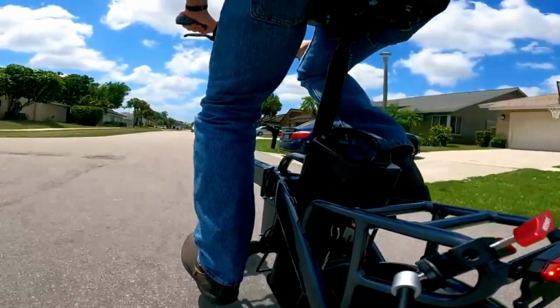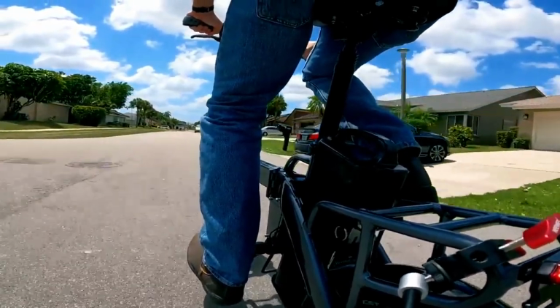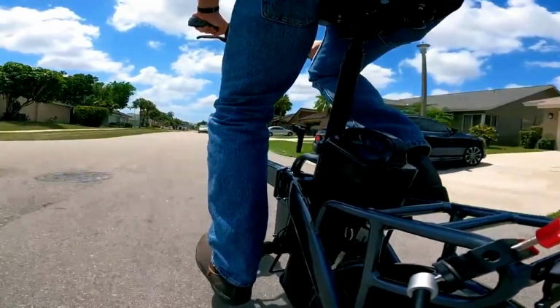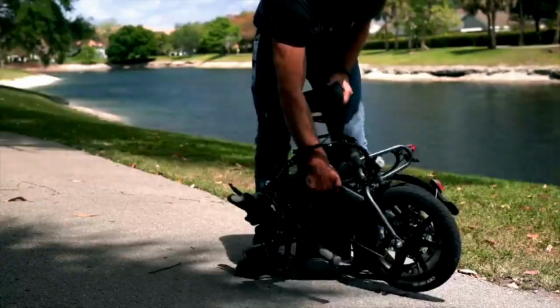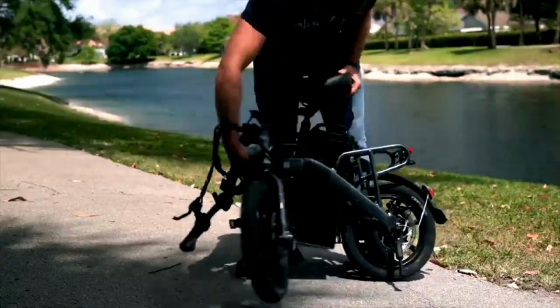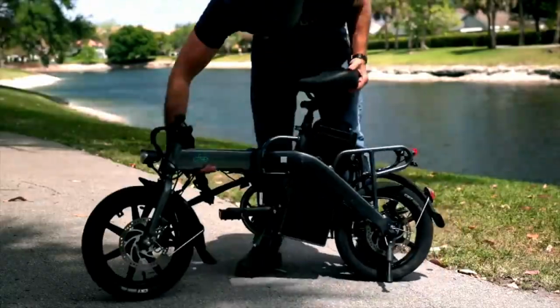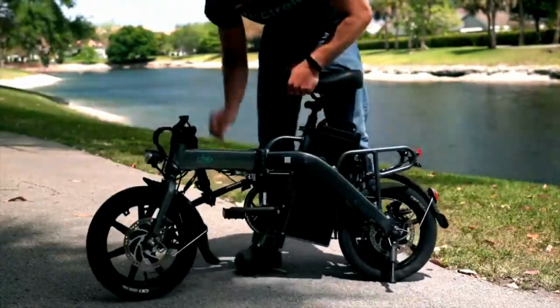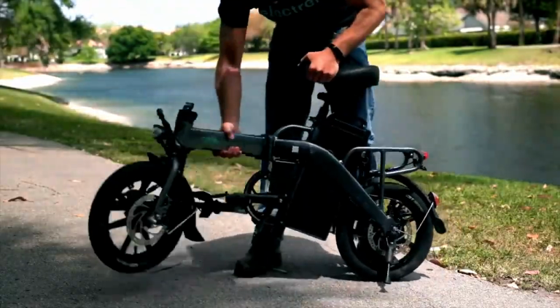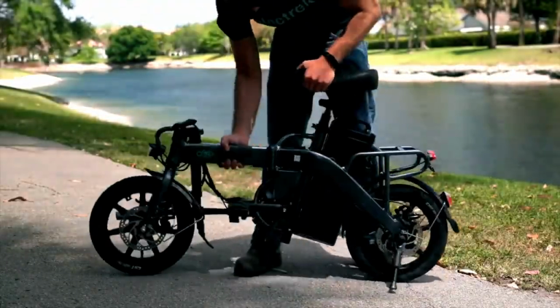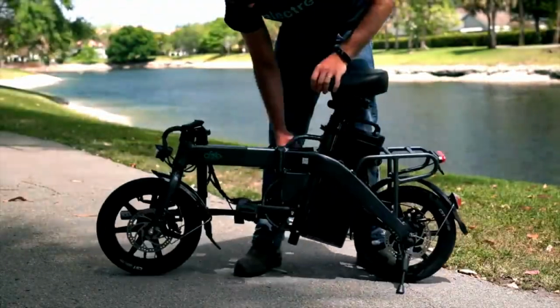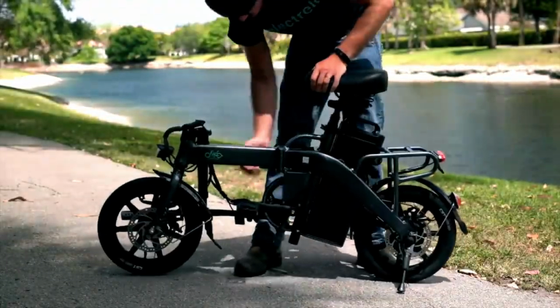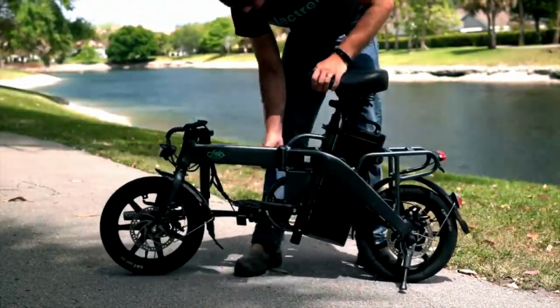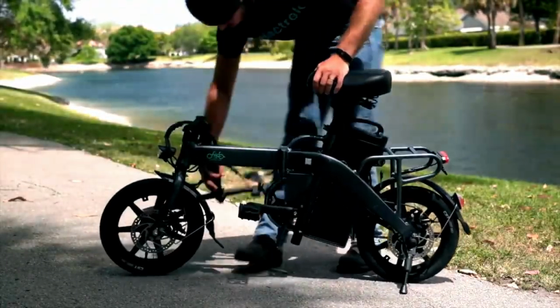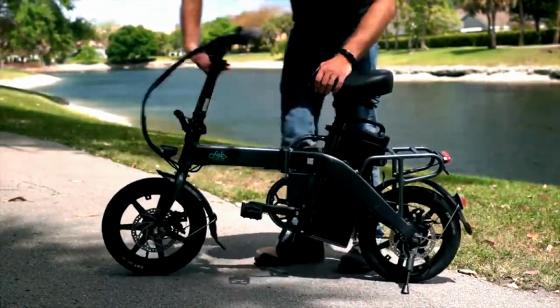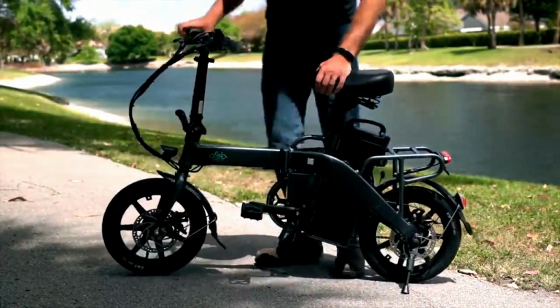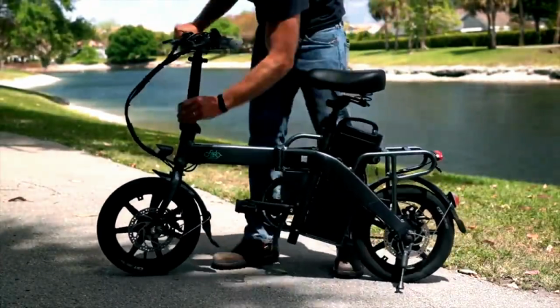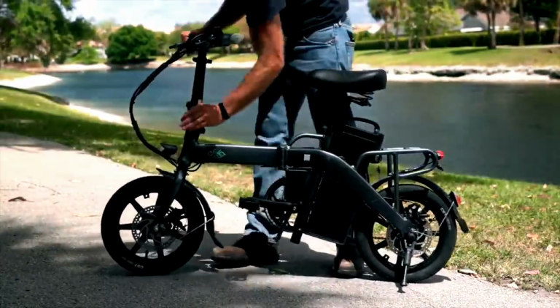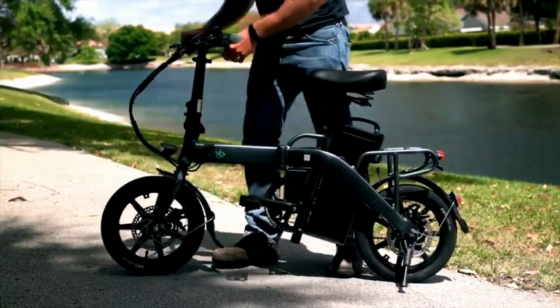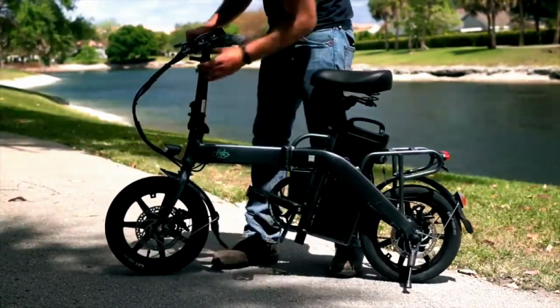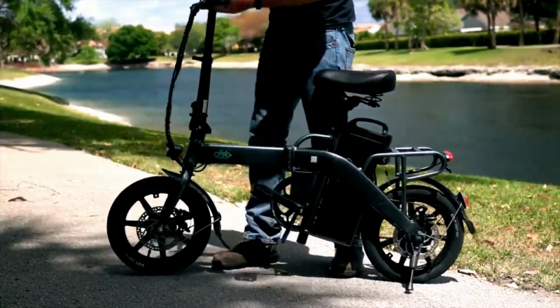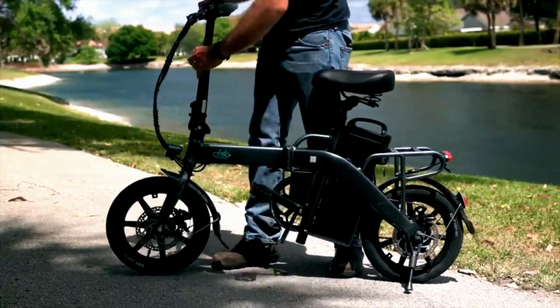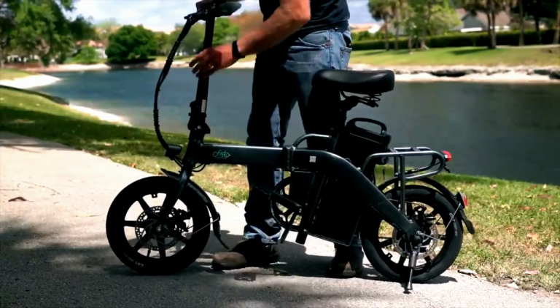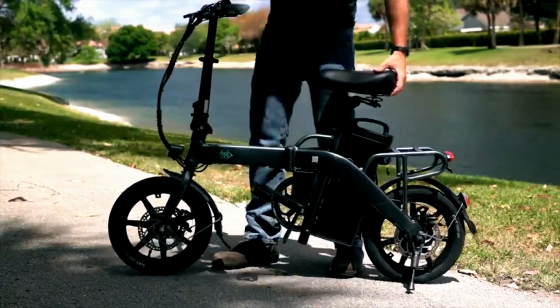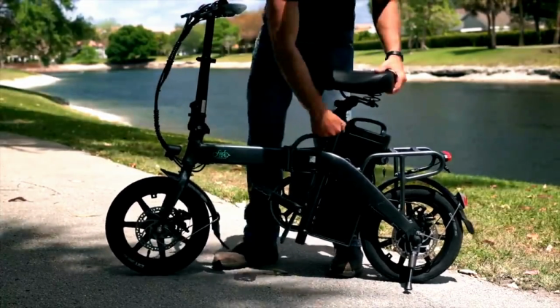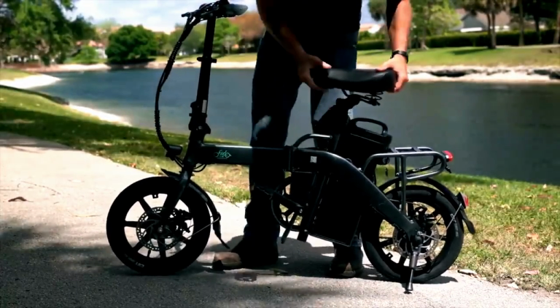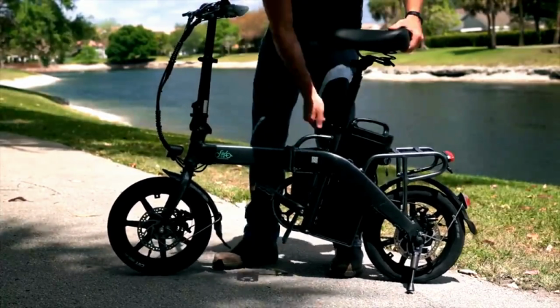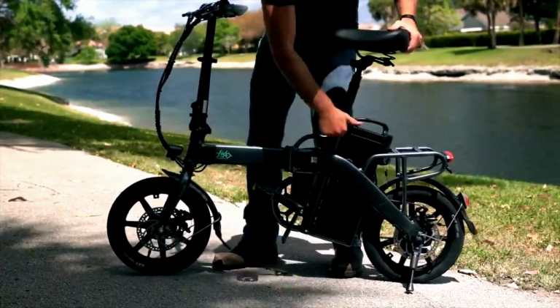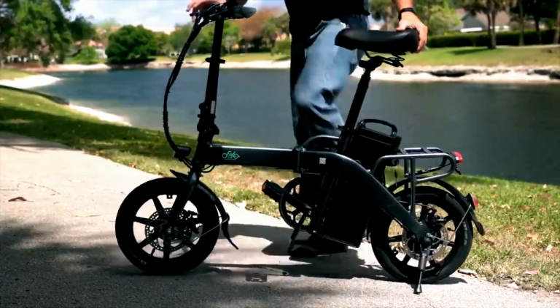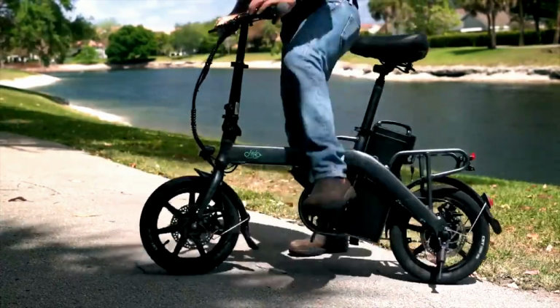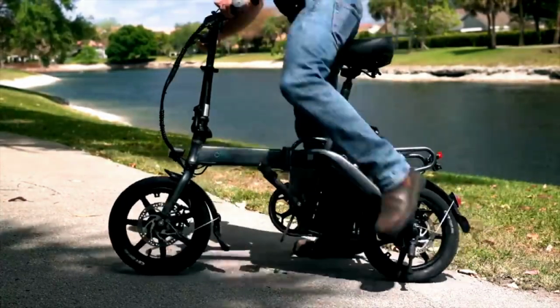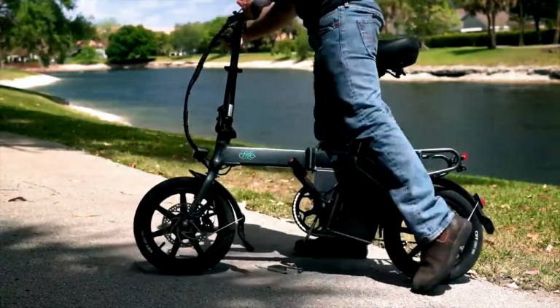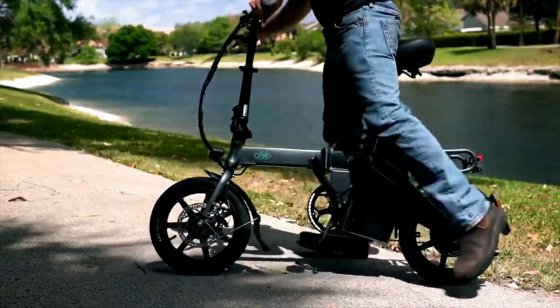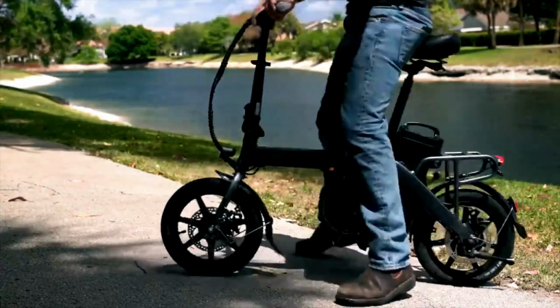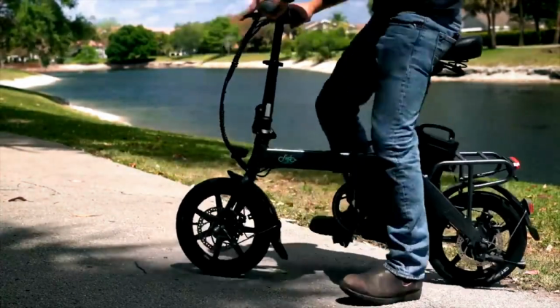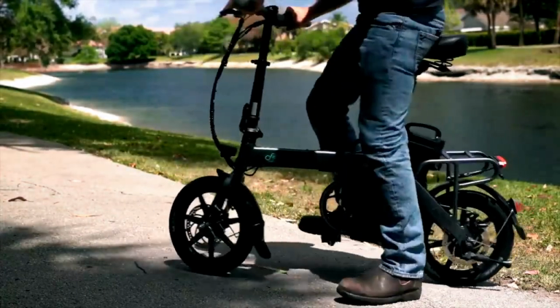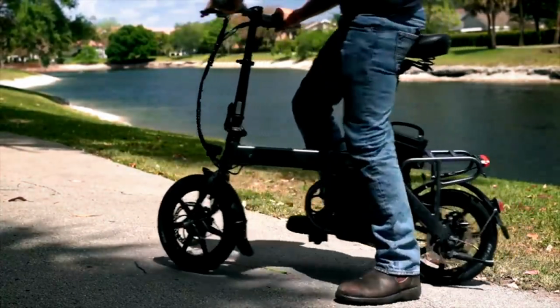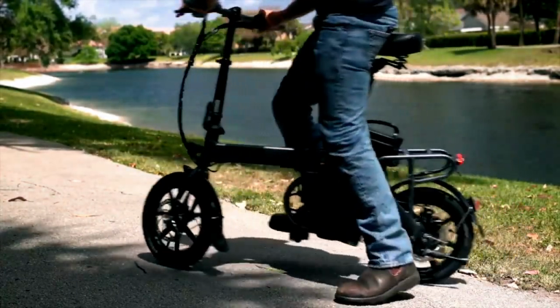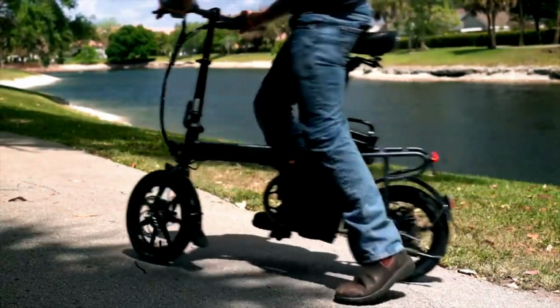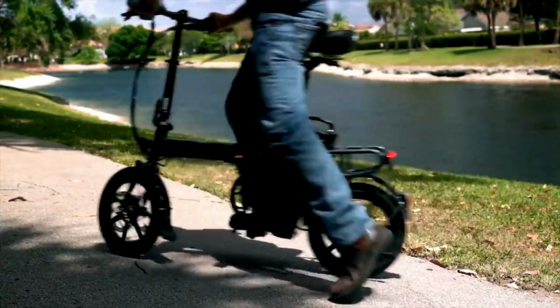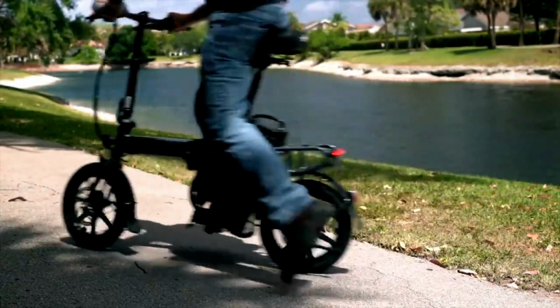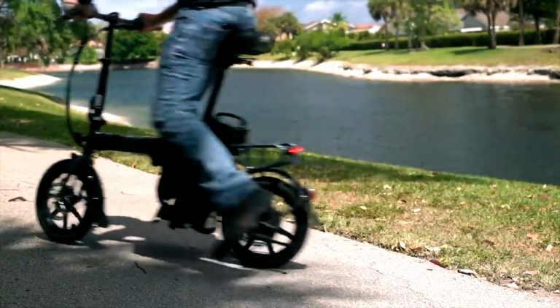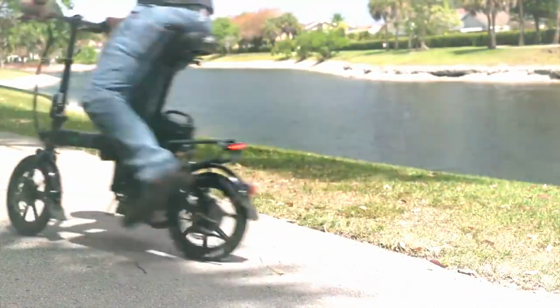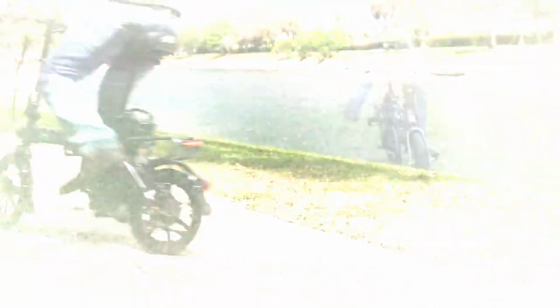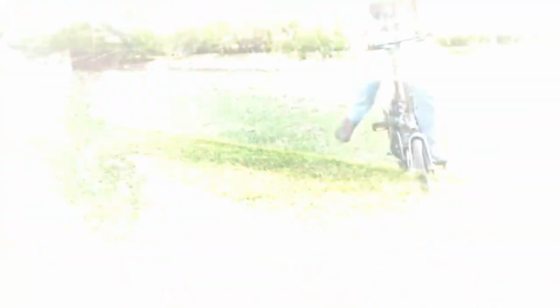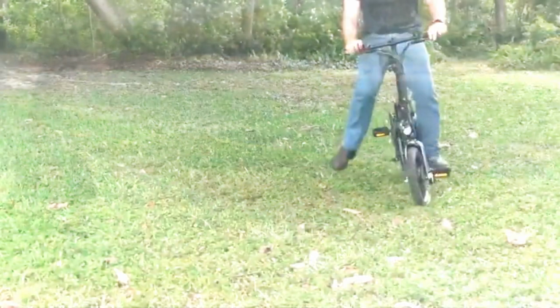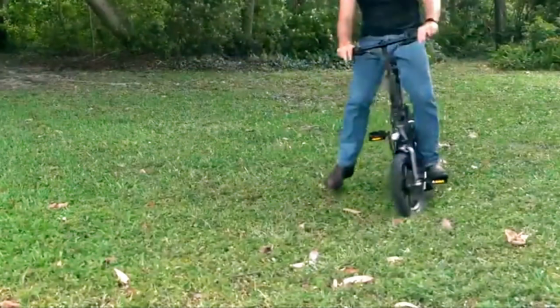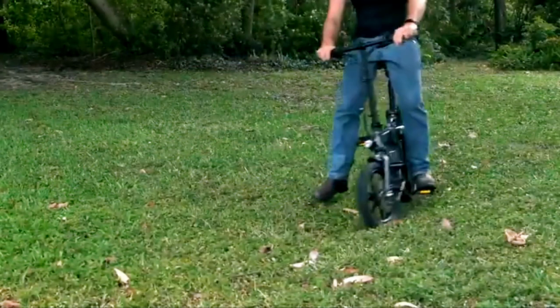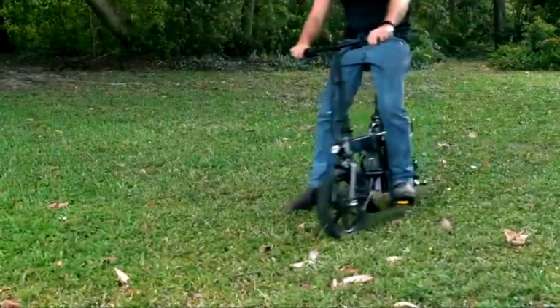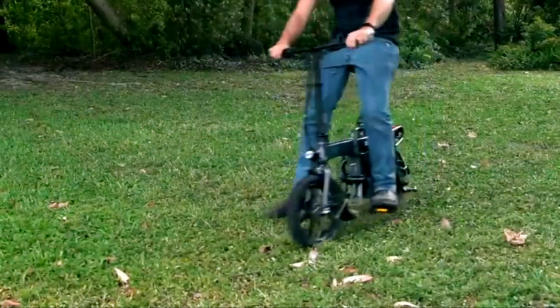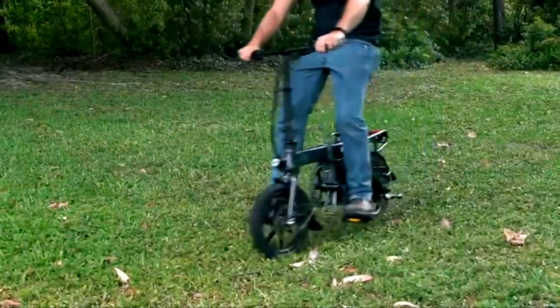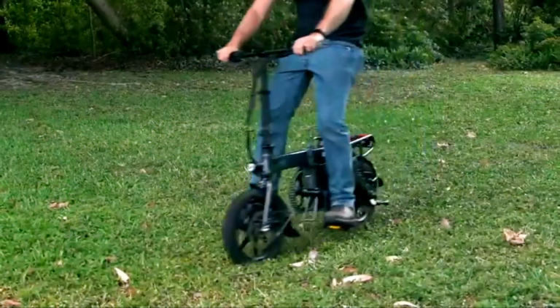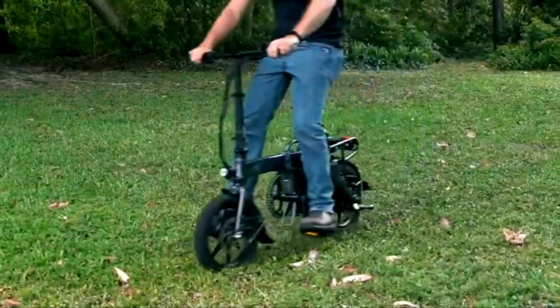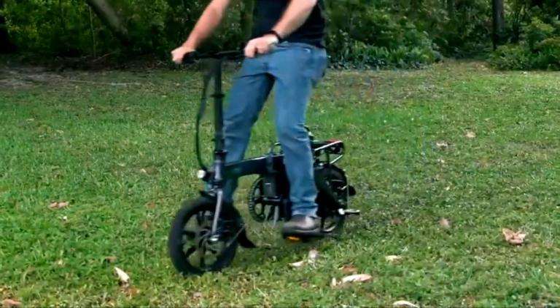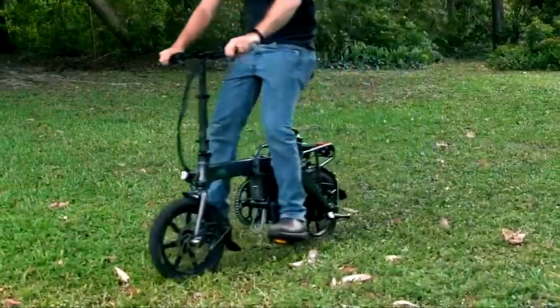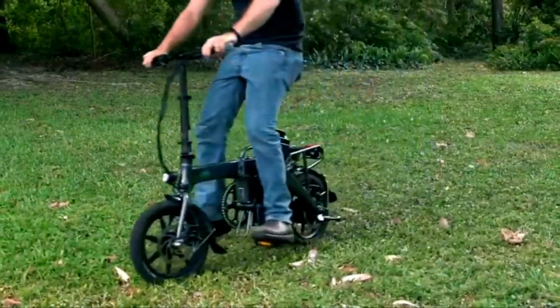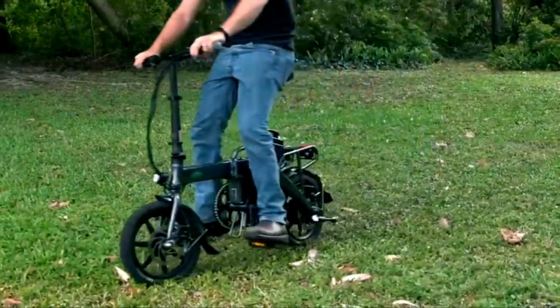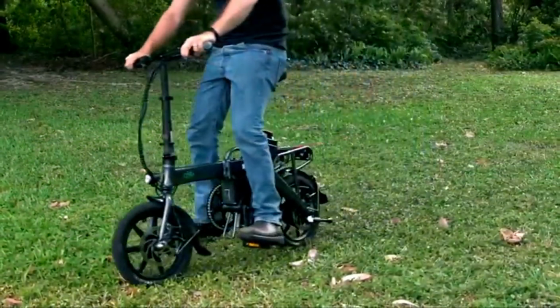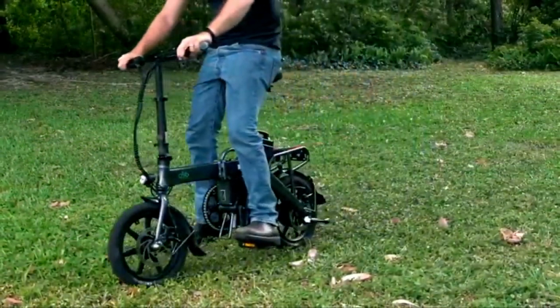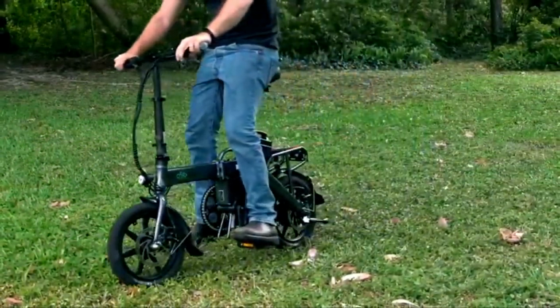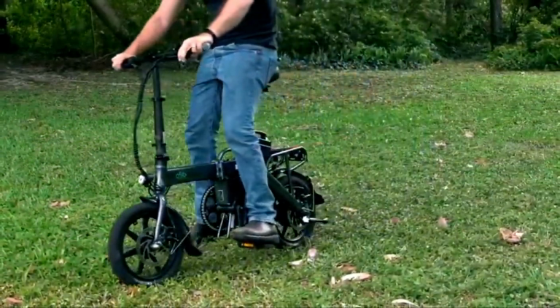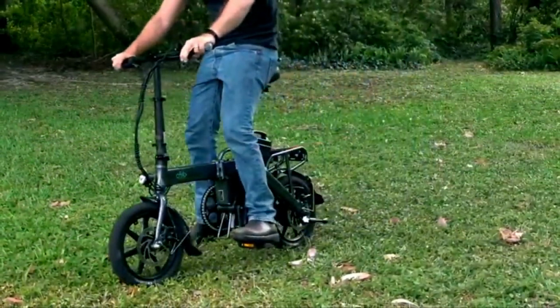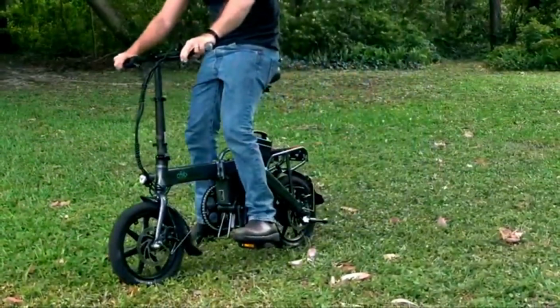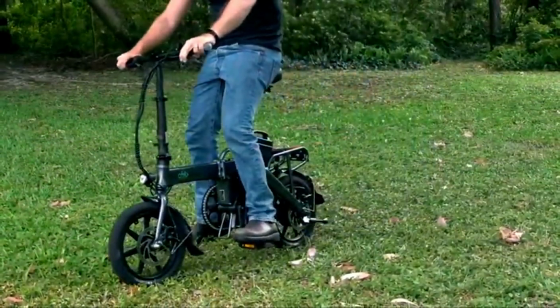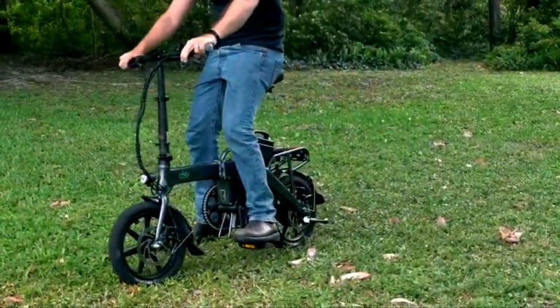With a full throttle range of 80 miles and a three-step folding design for space saving, it's a reliable and convenient choice for riders.